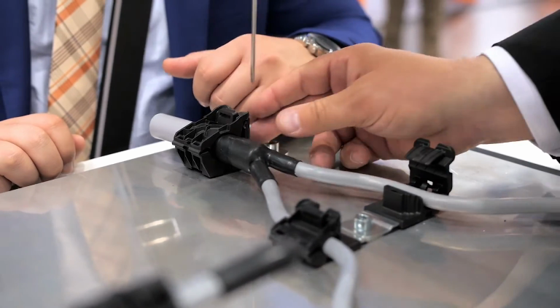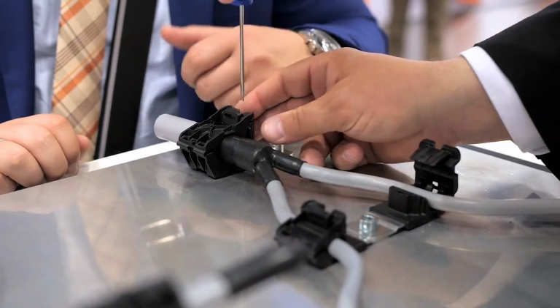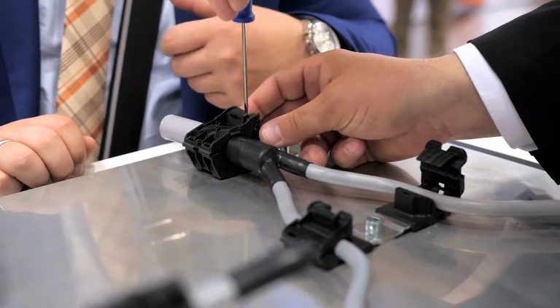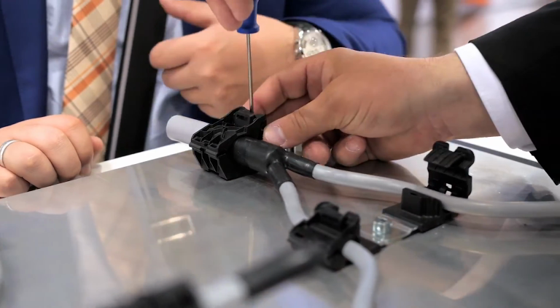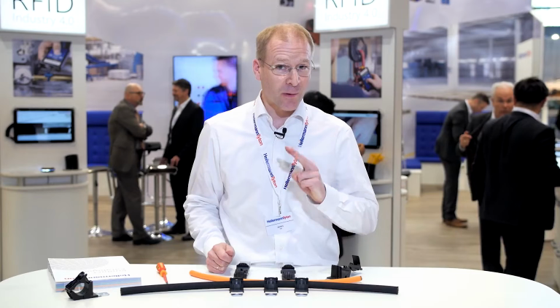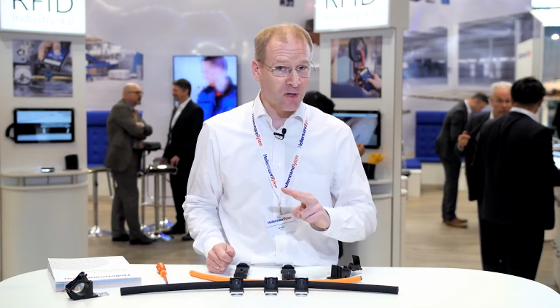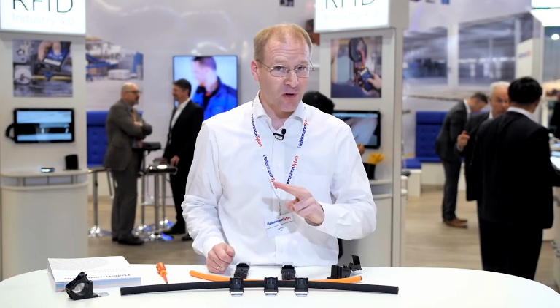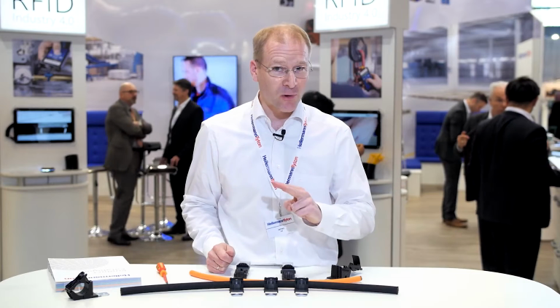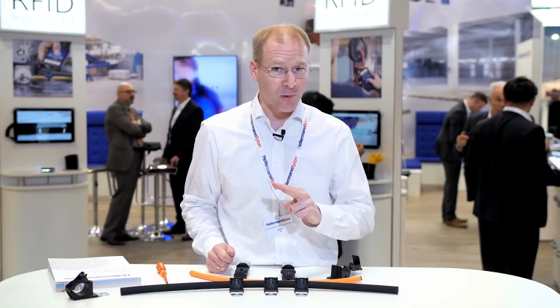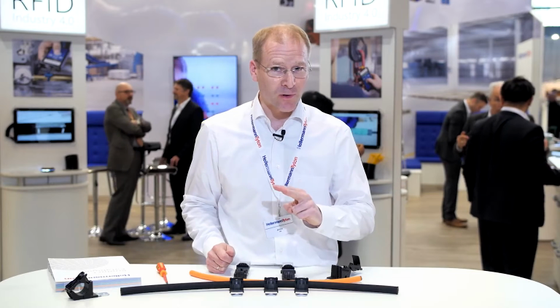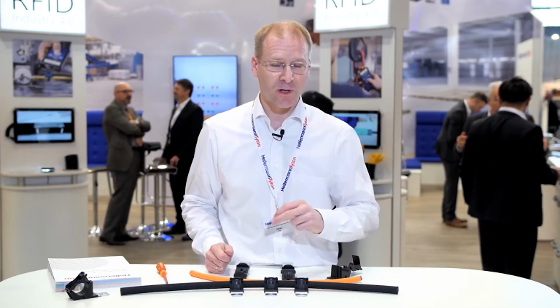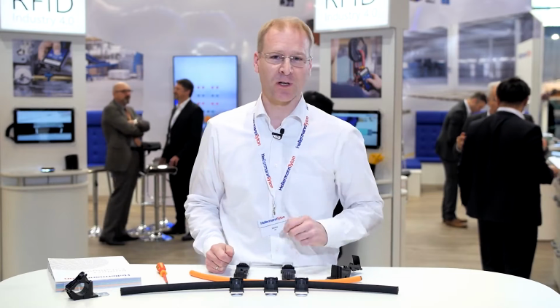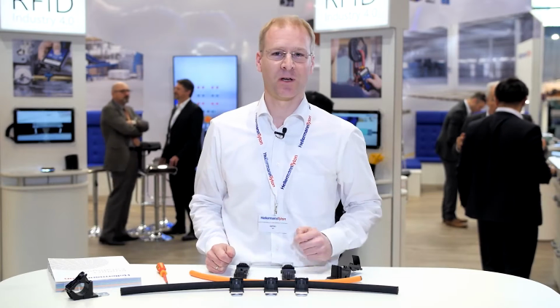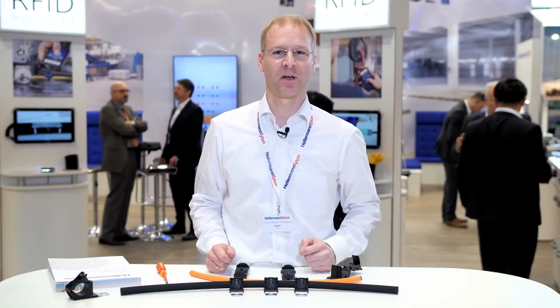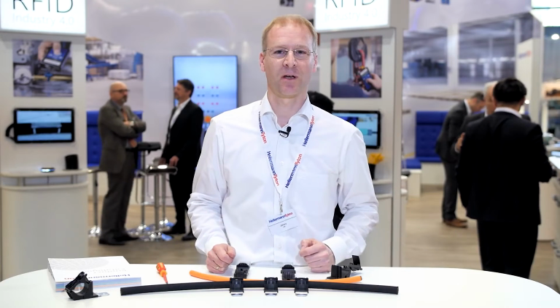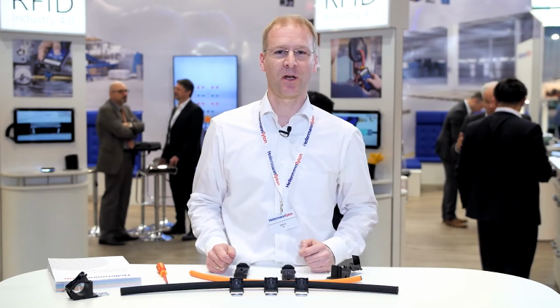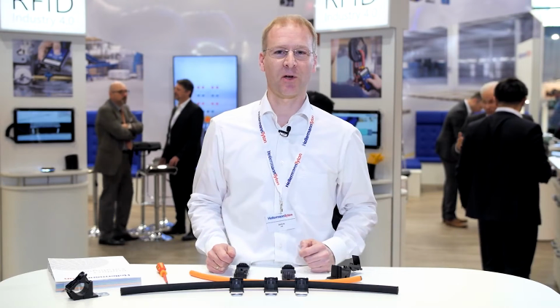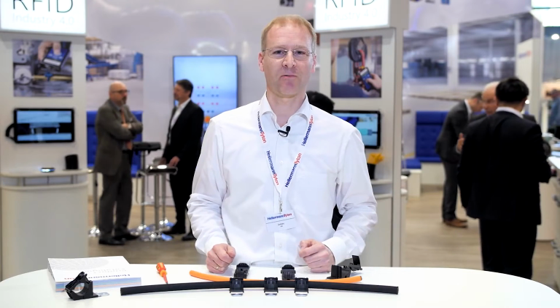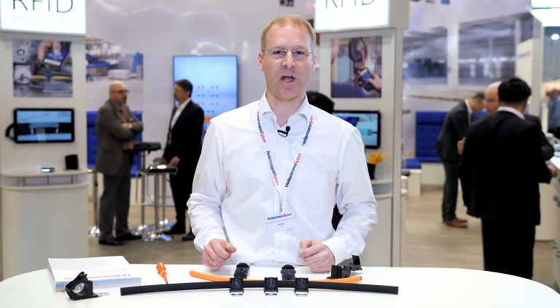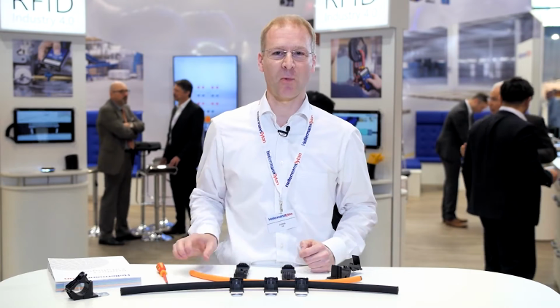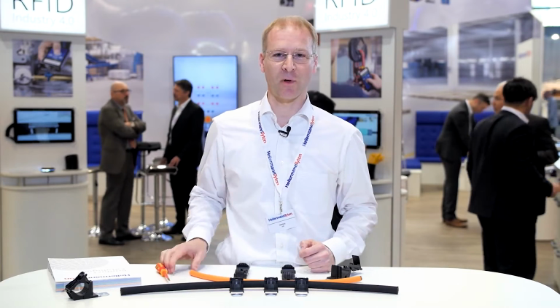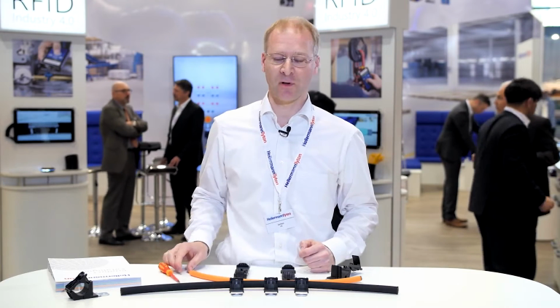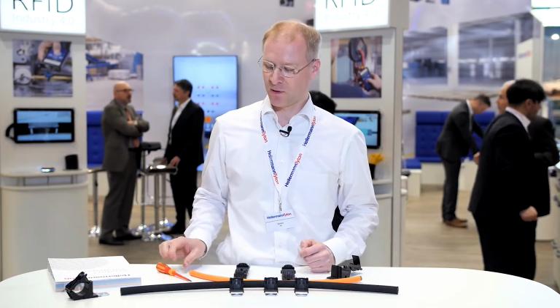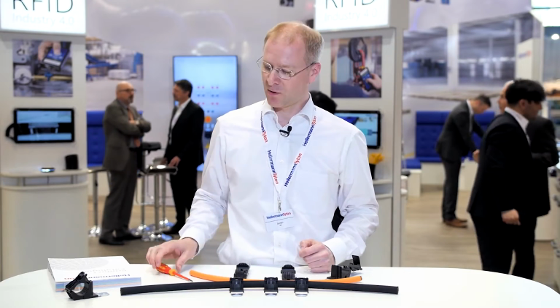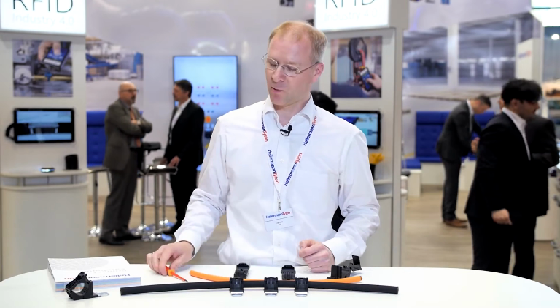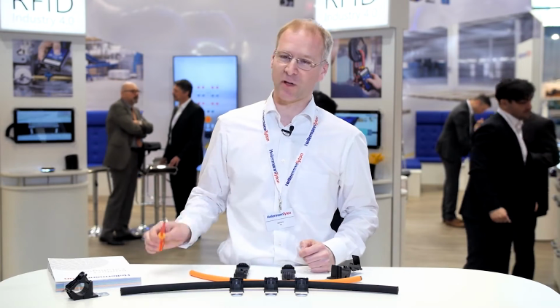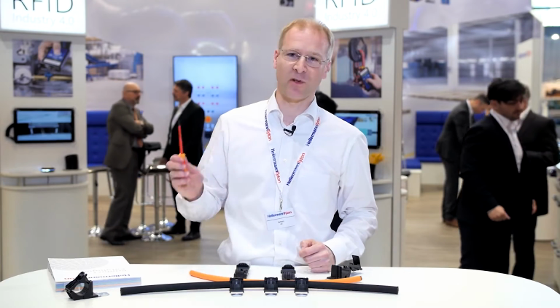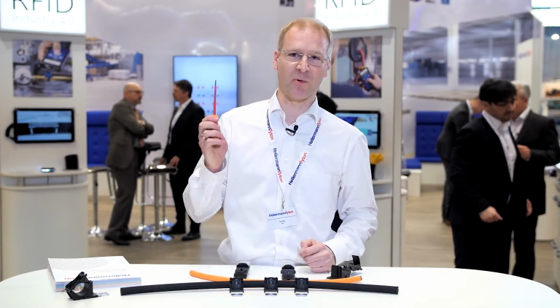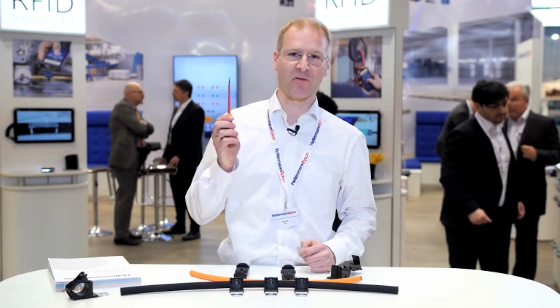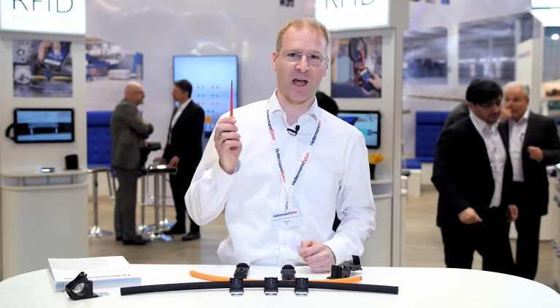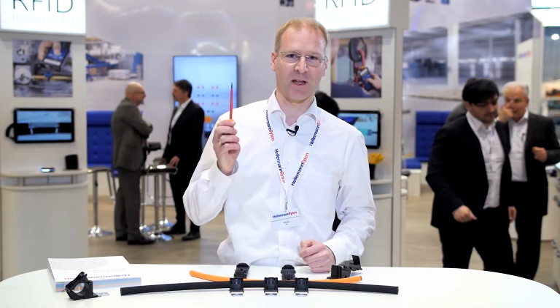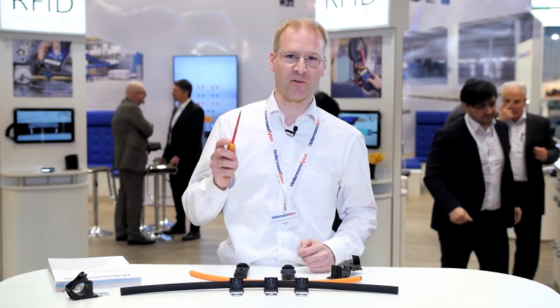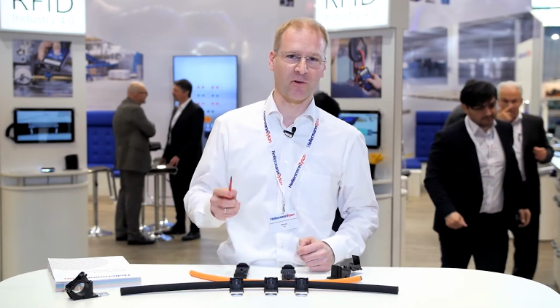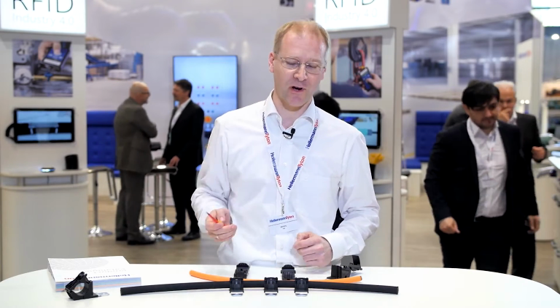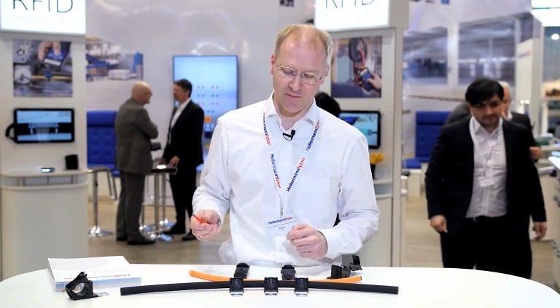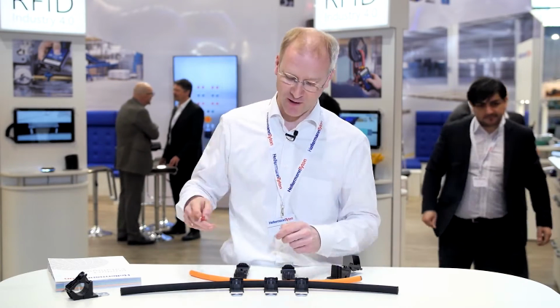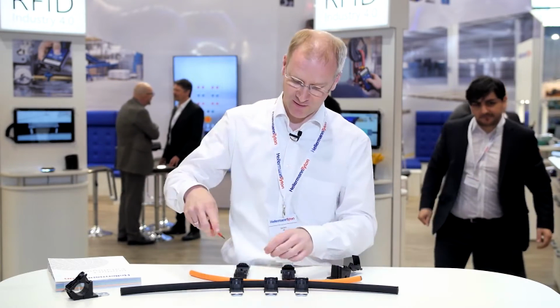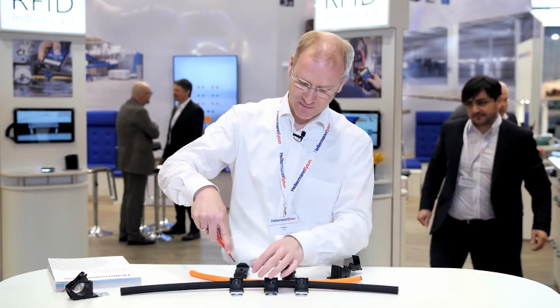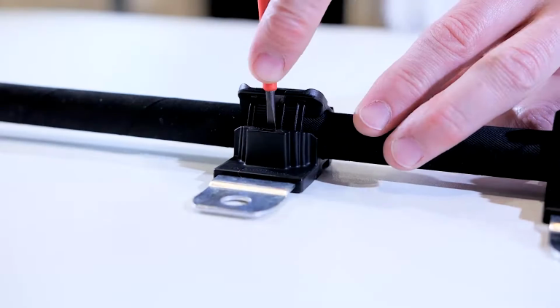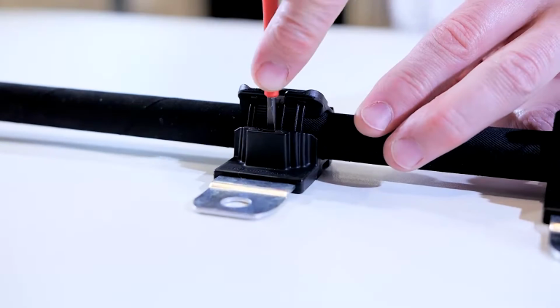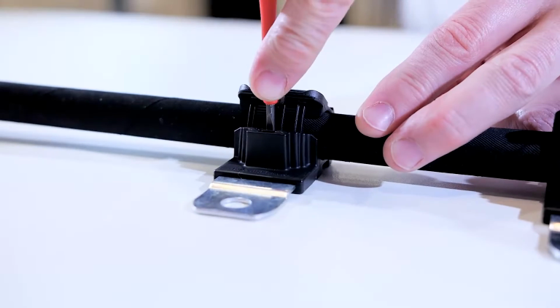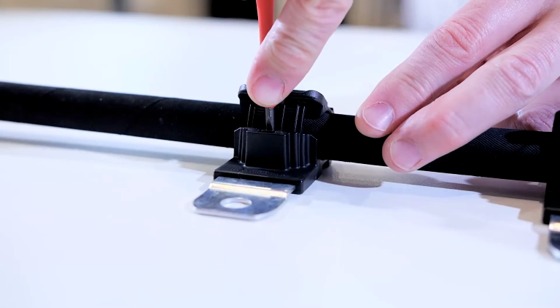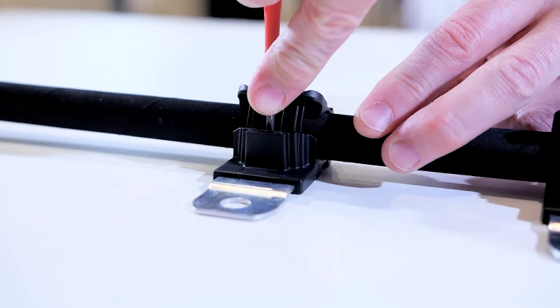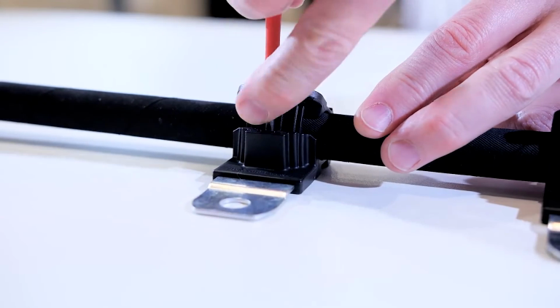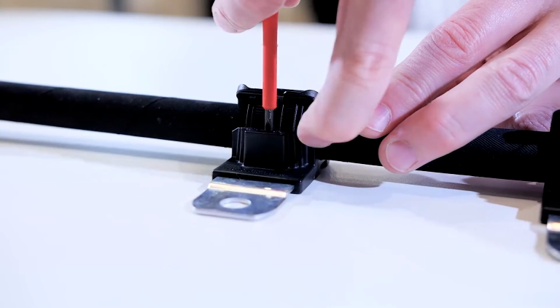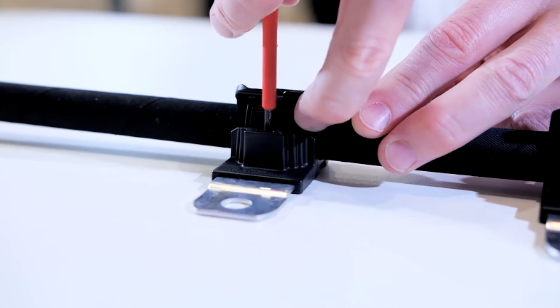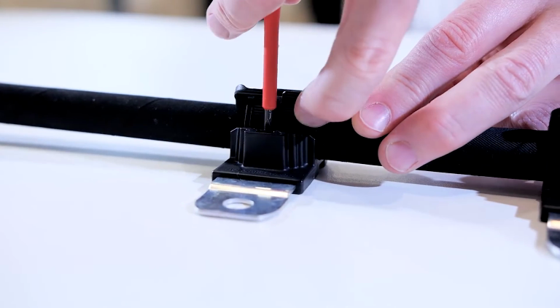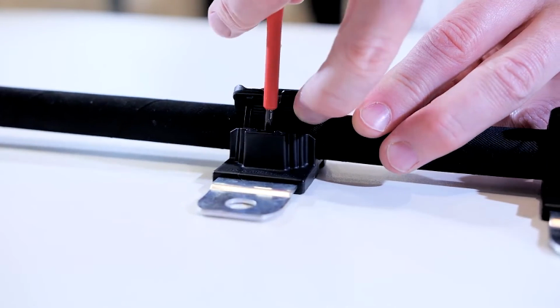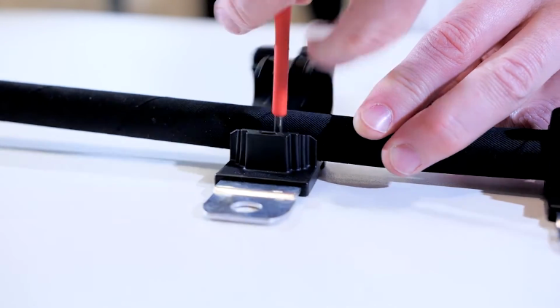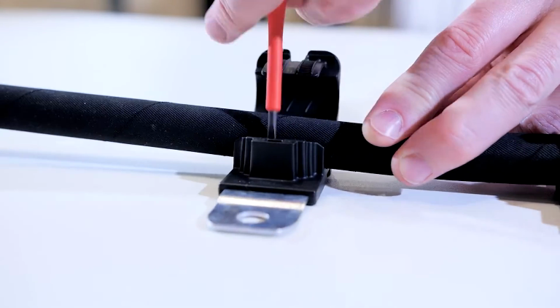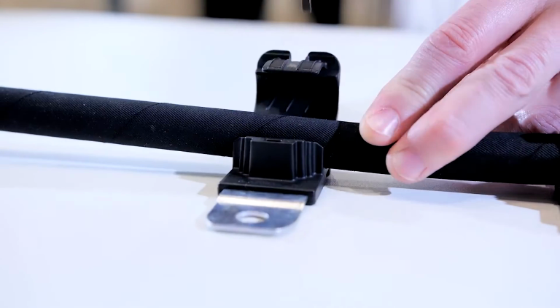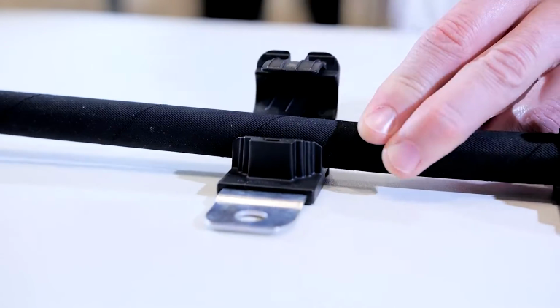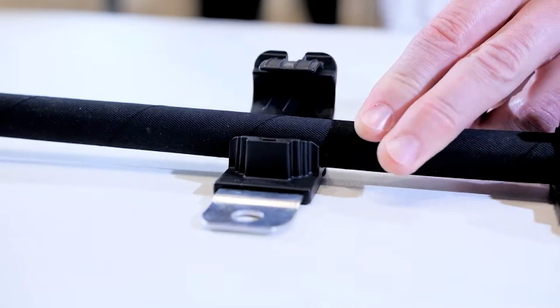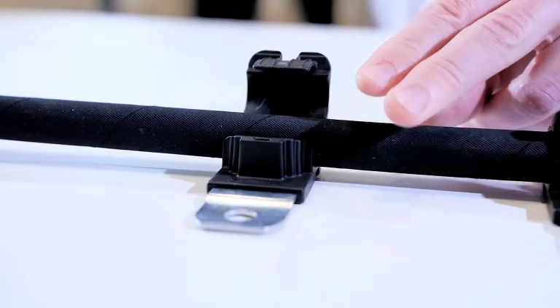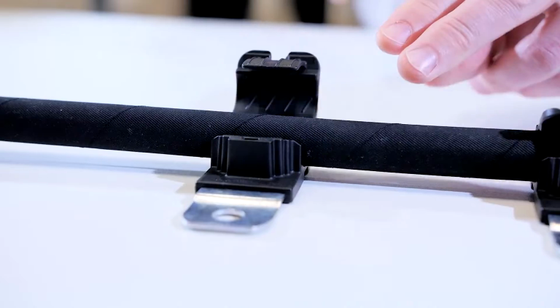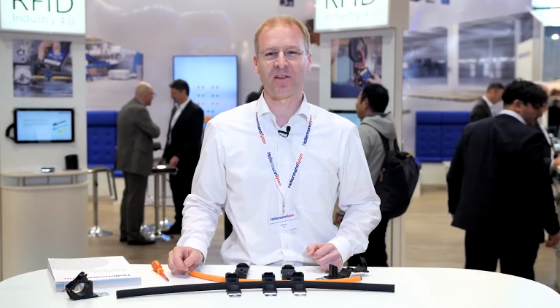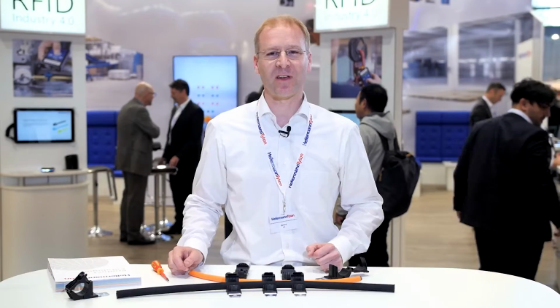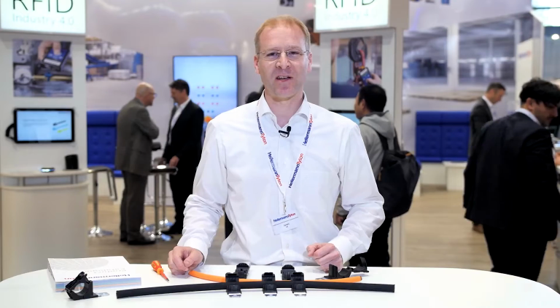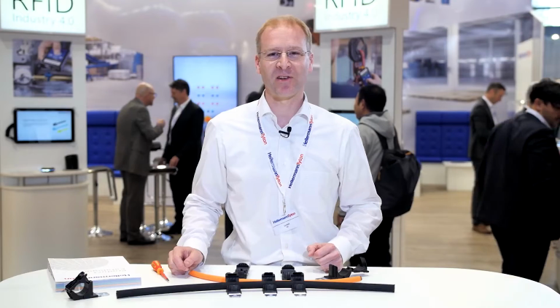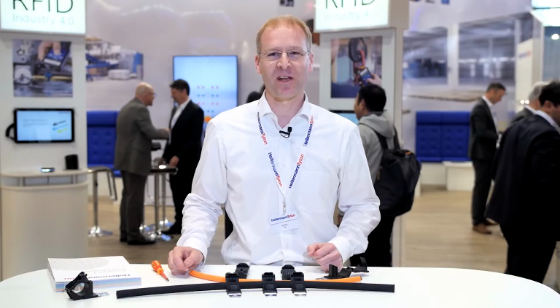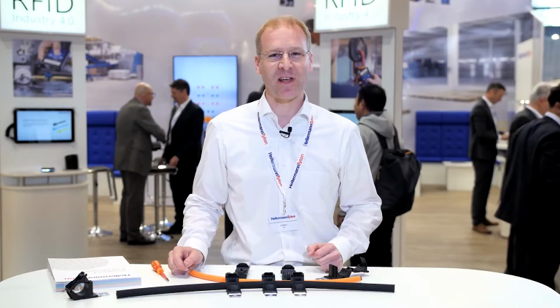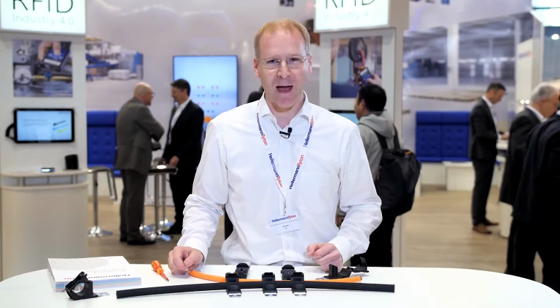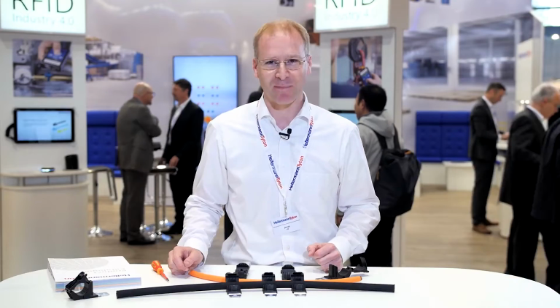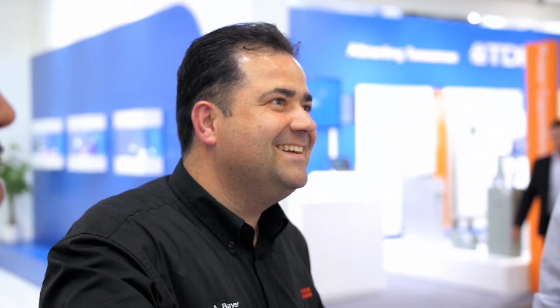Advantage number two: you can reopen with a simple flathead screwdriver. That should really make your maintenance engineers happy.